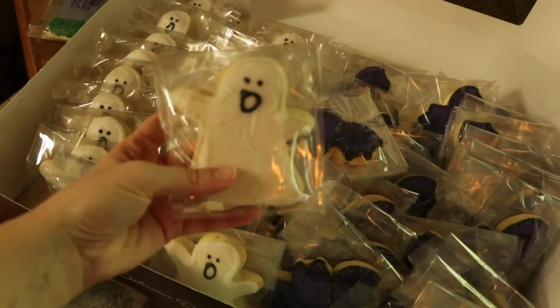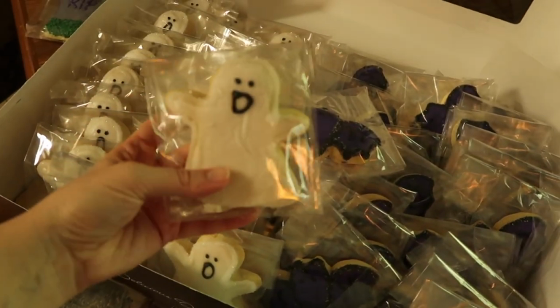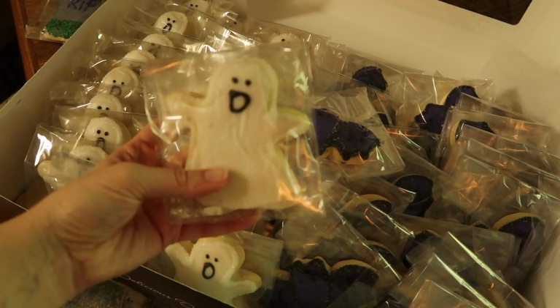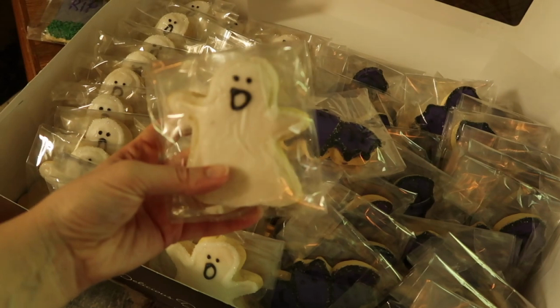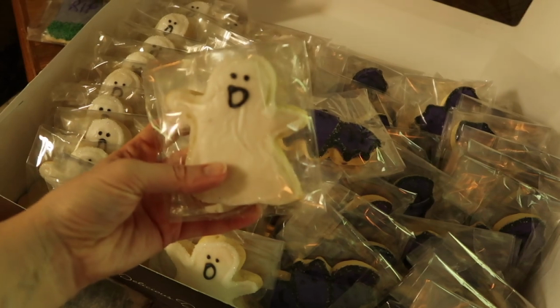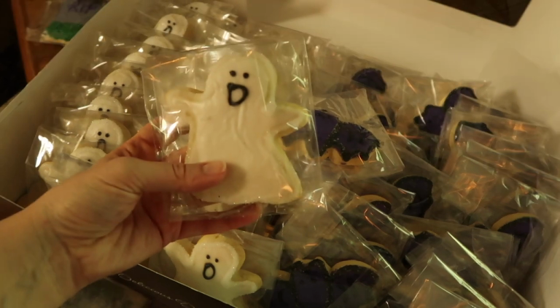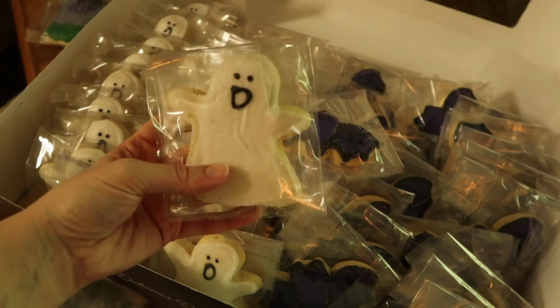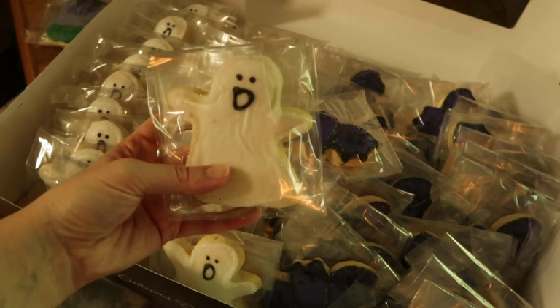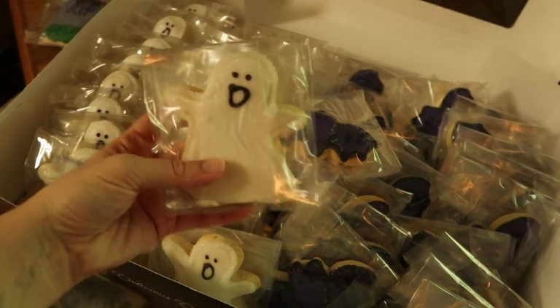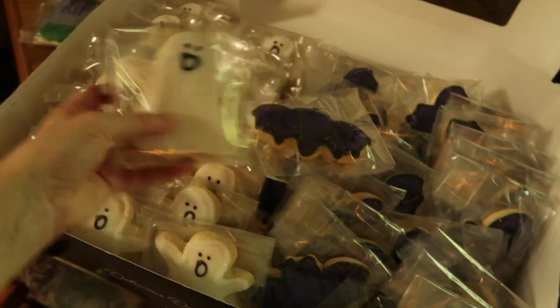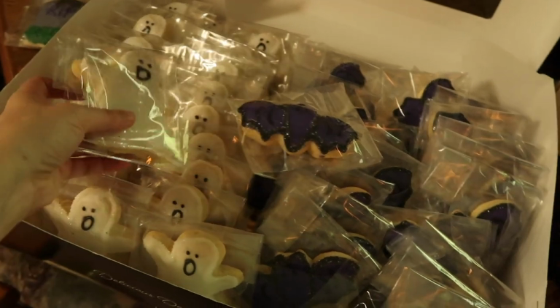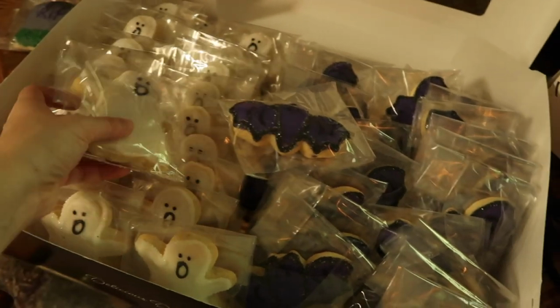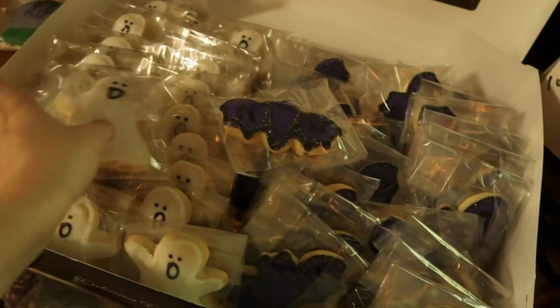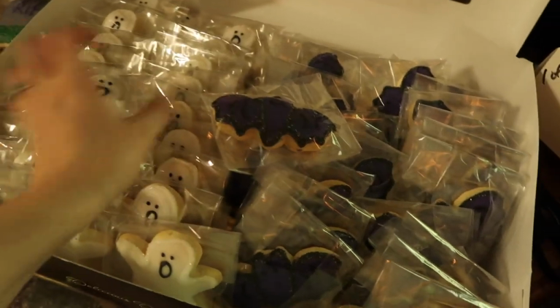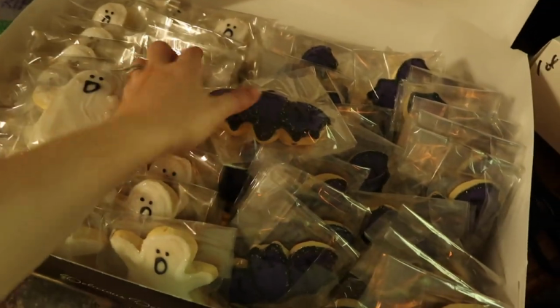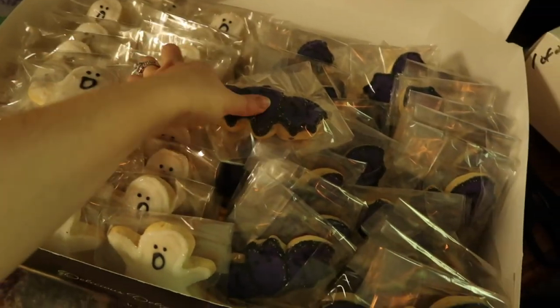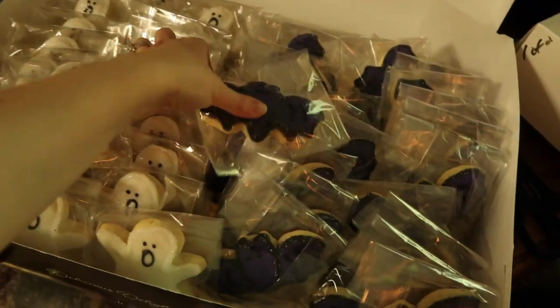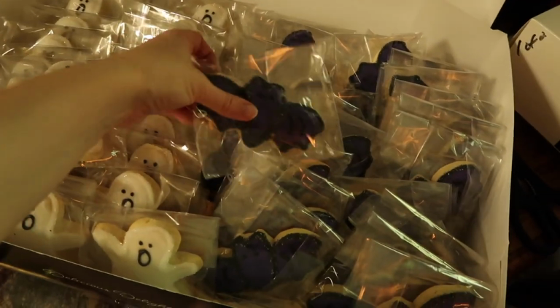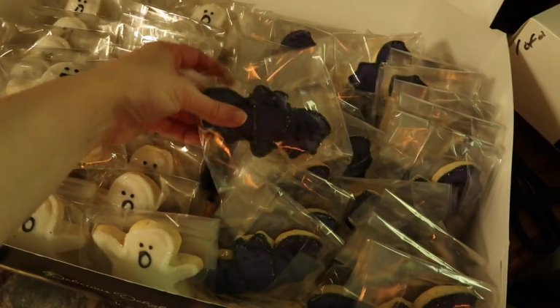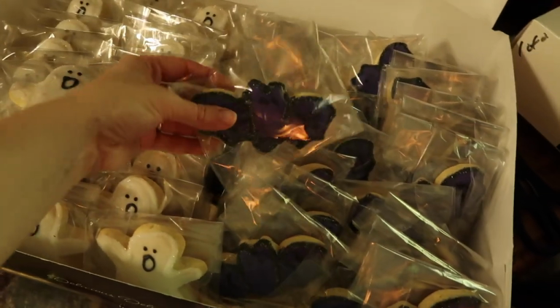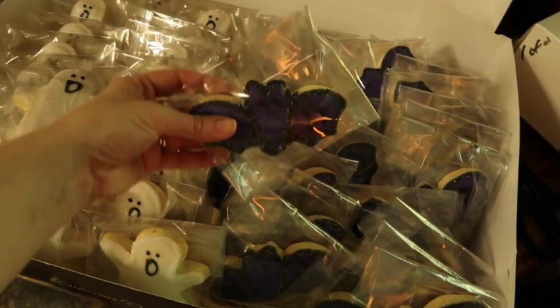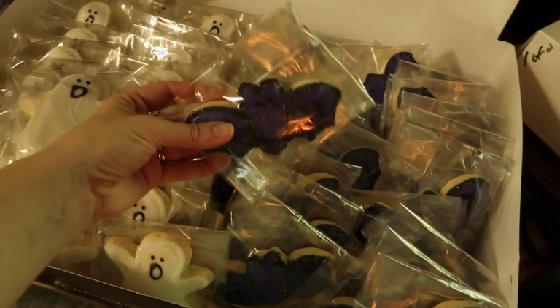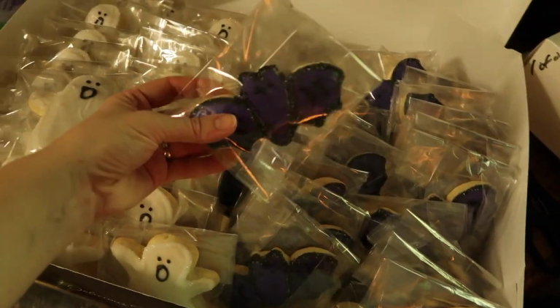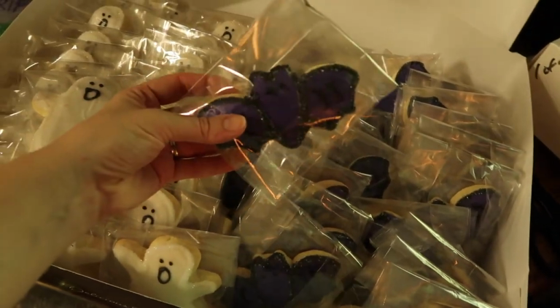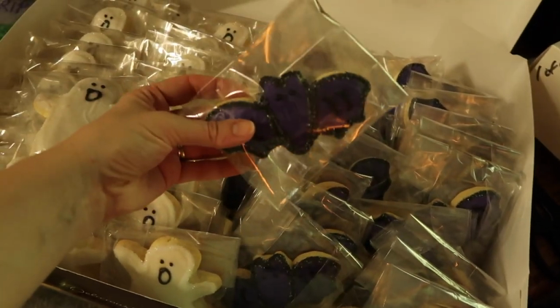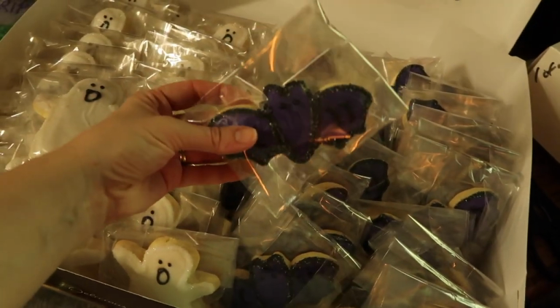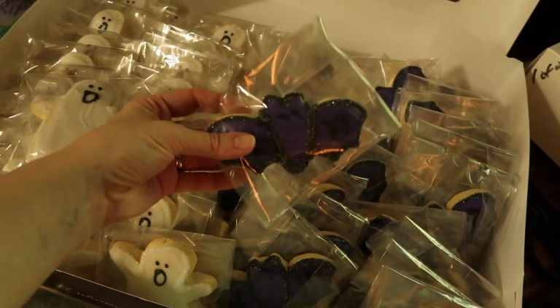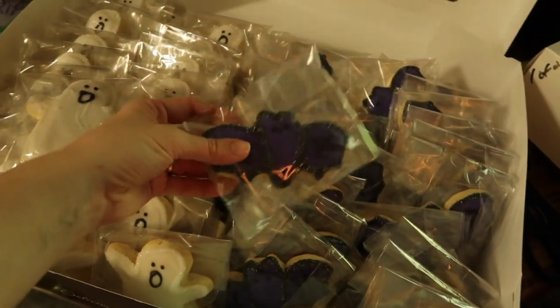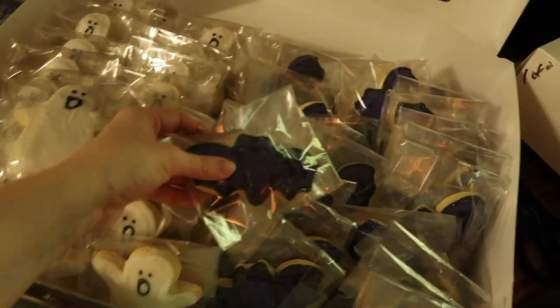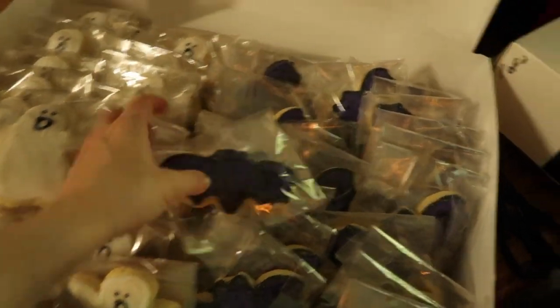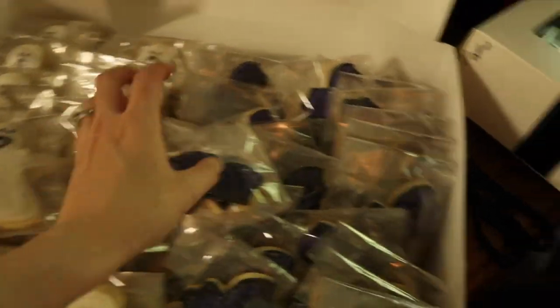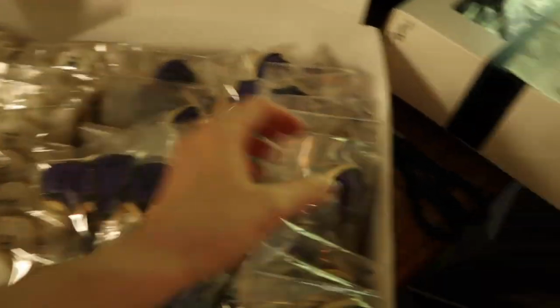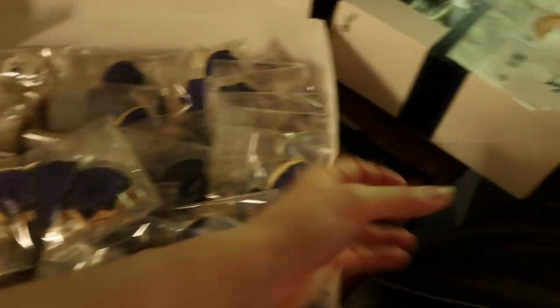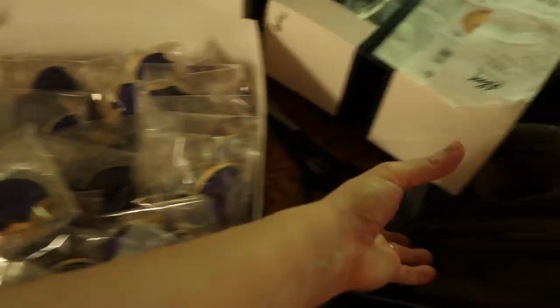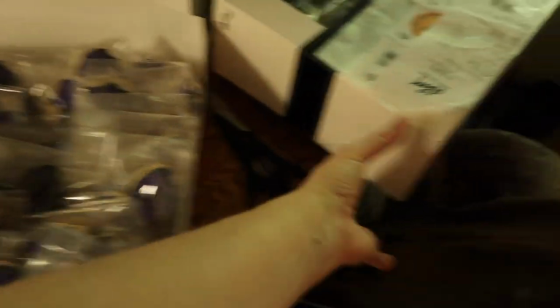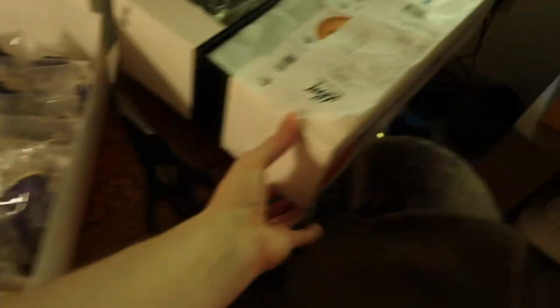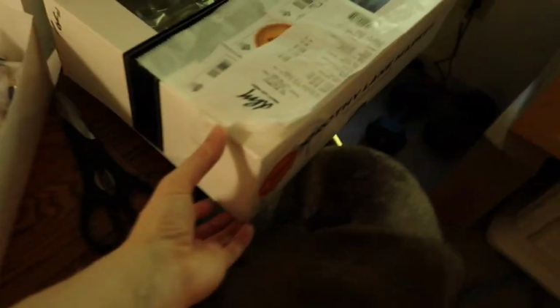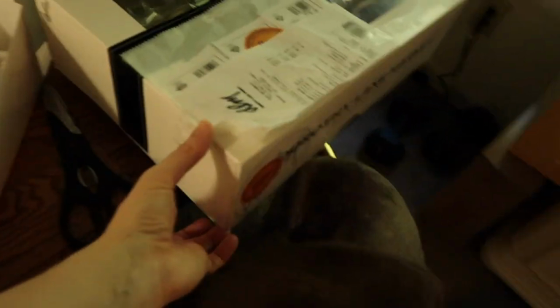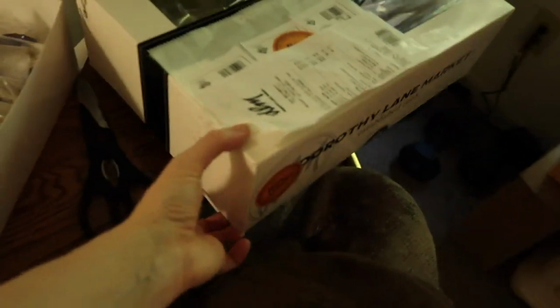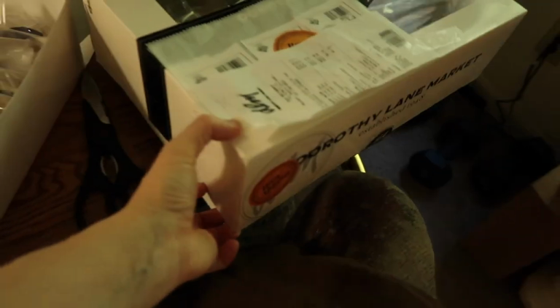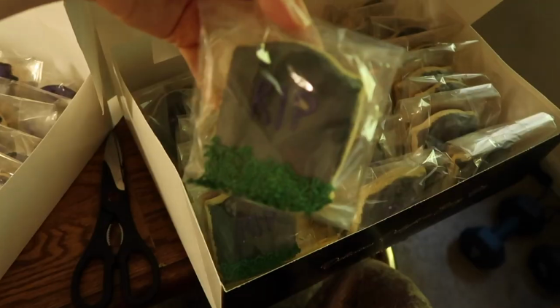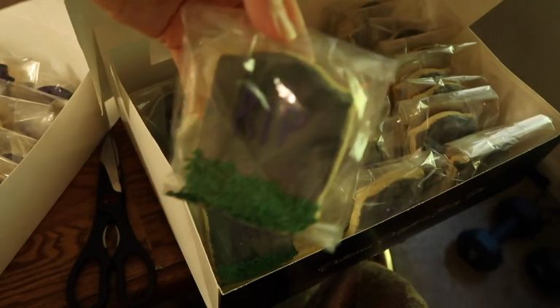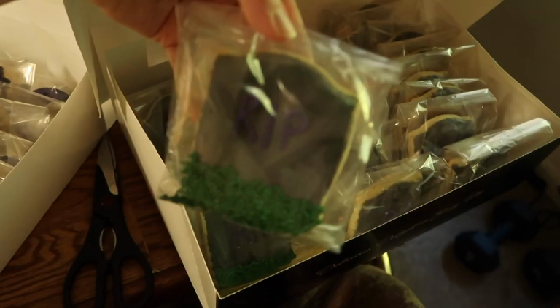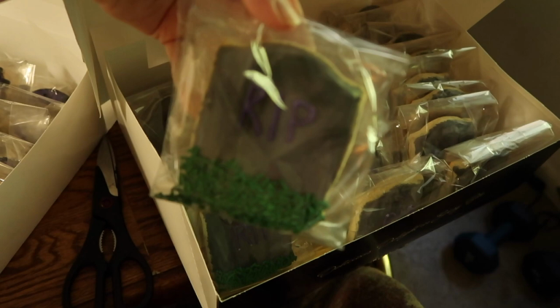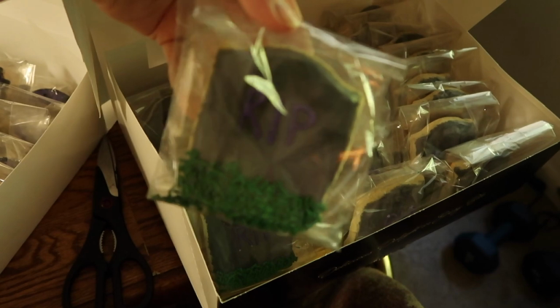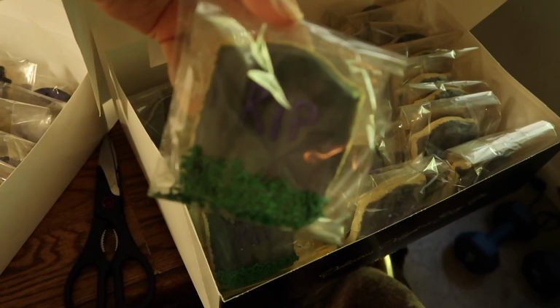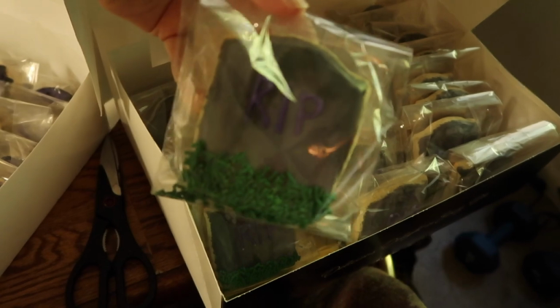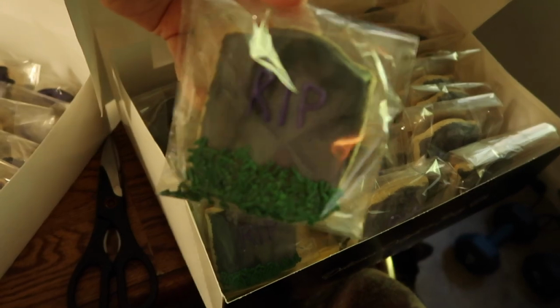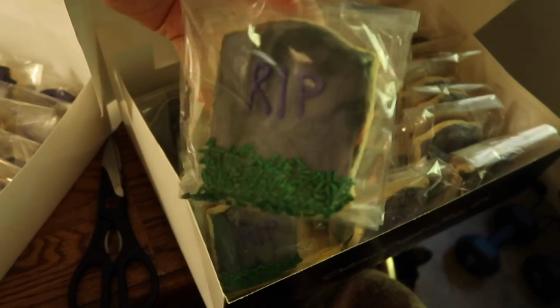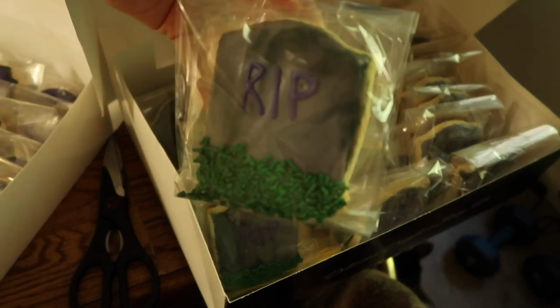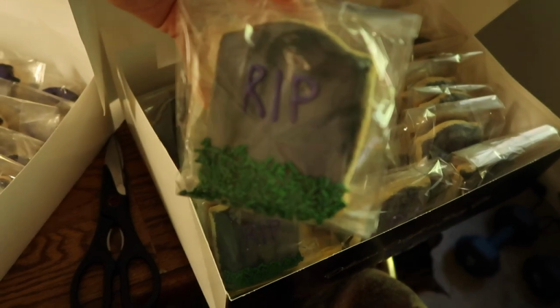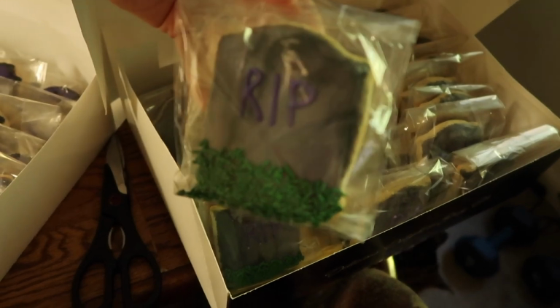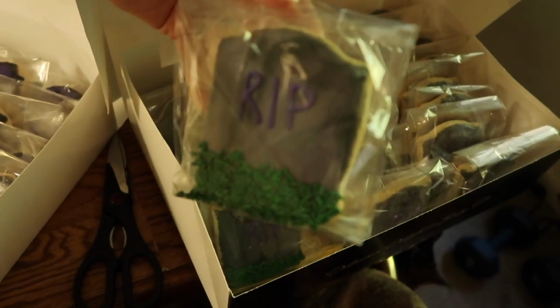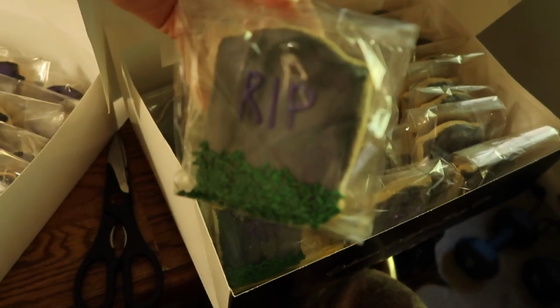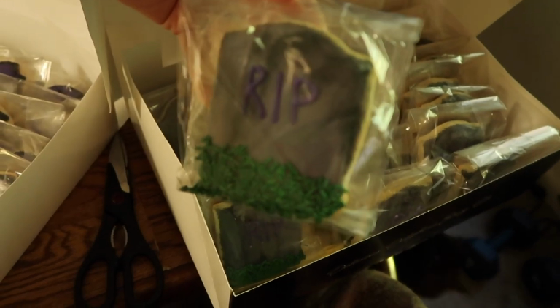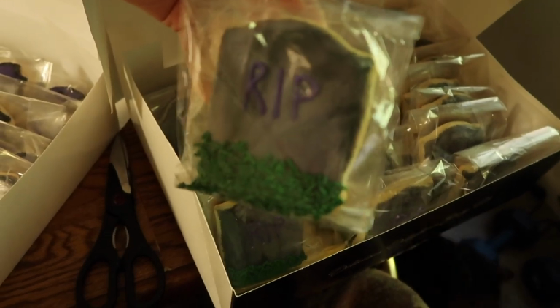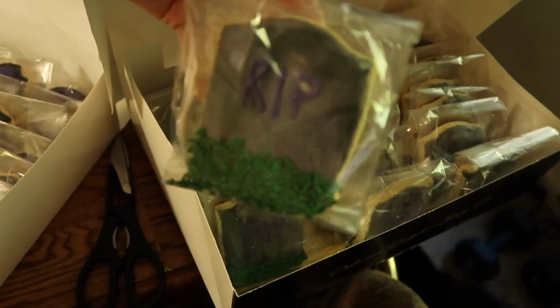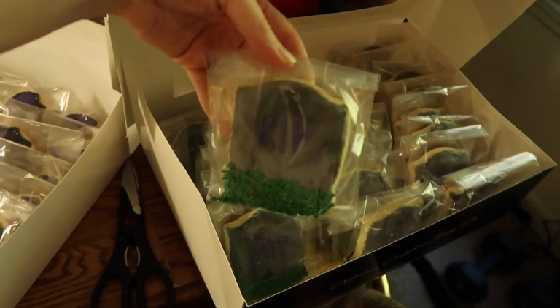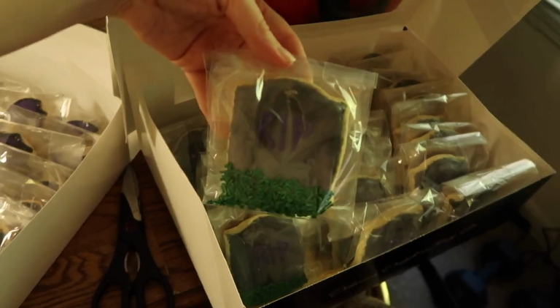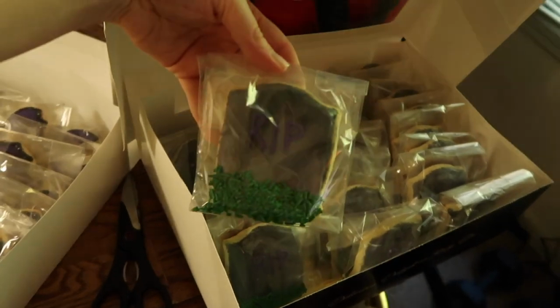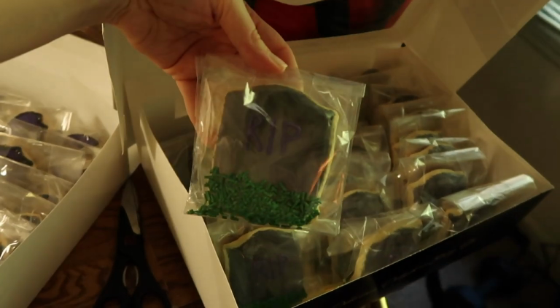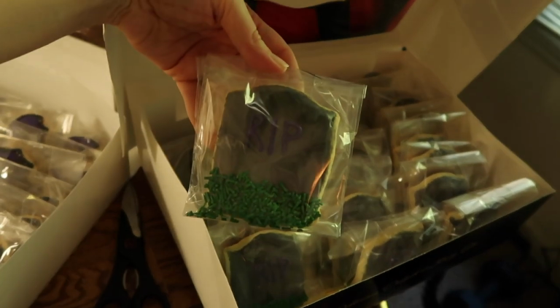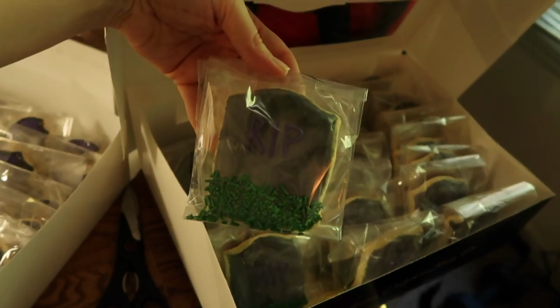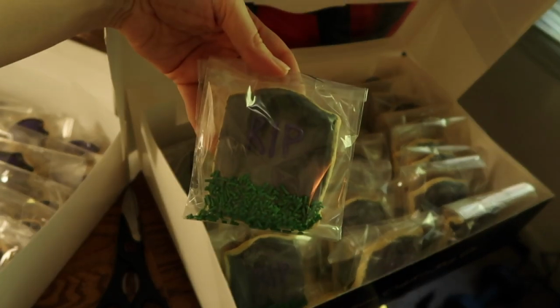I got a bunch of ghosts, some bats, and then in here, look at these little gravestones. So cute.